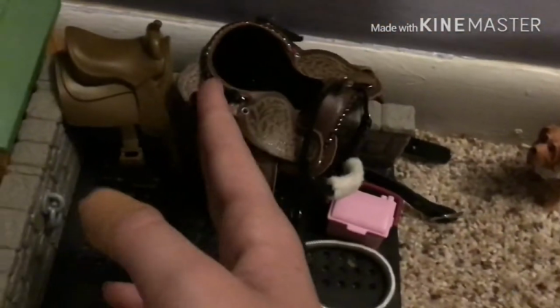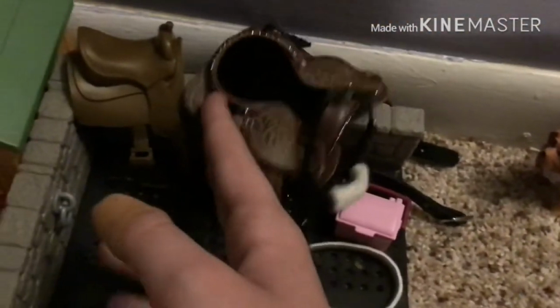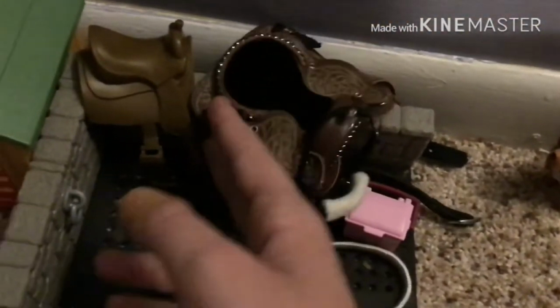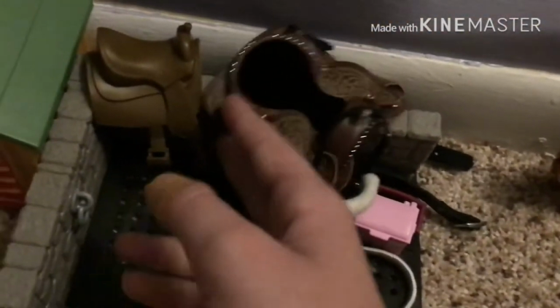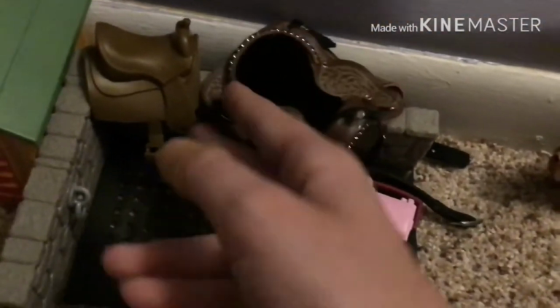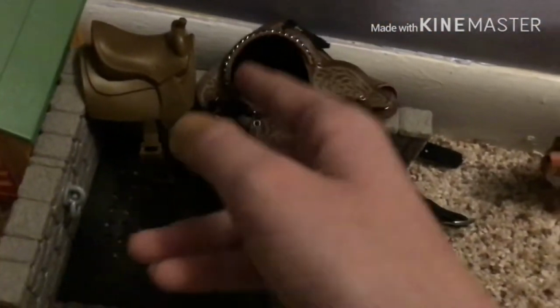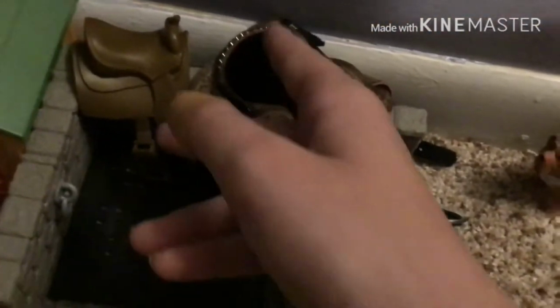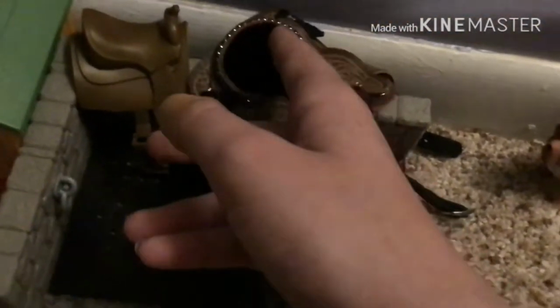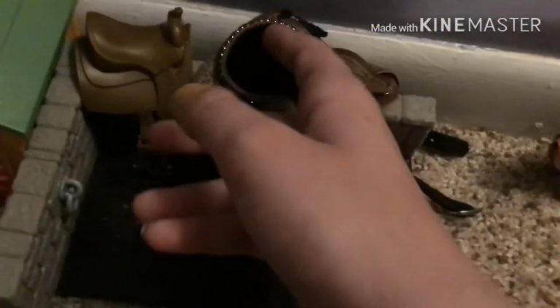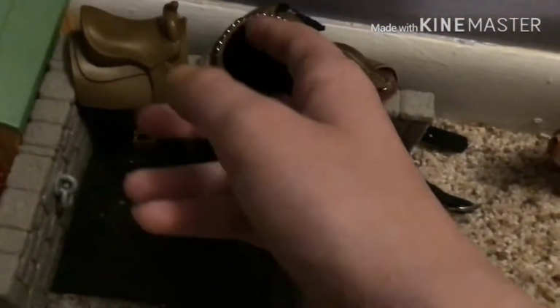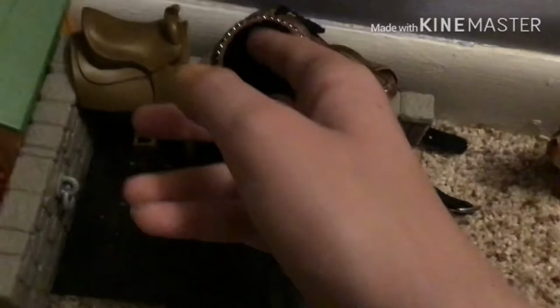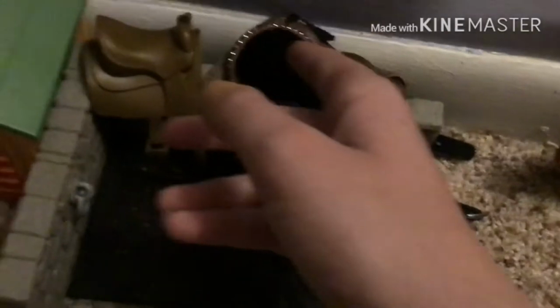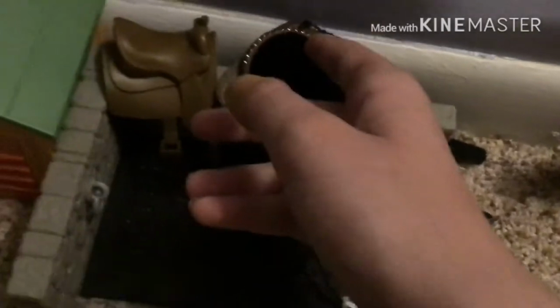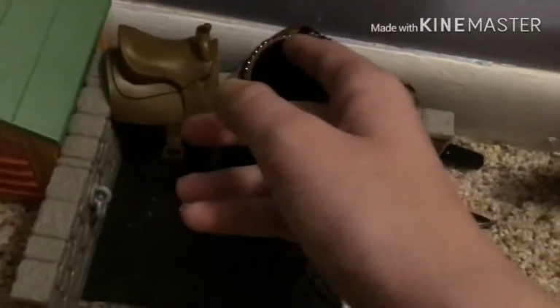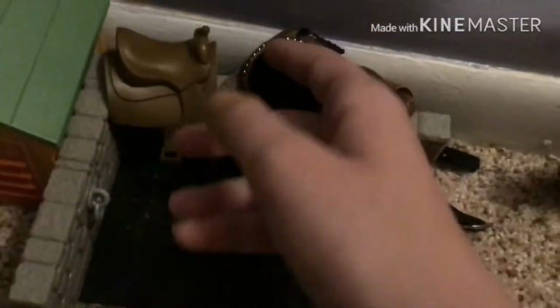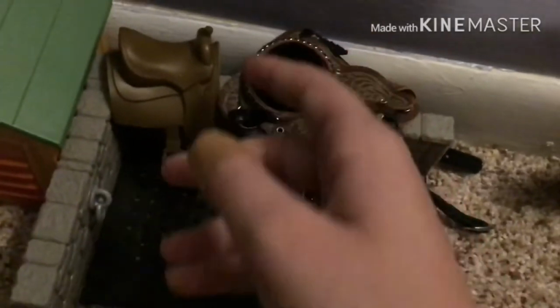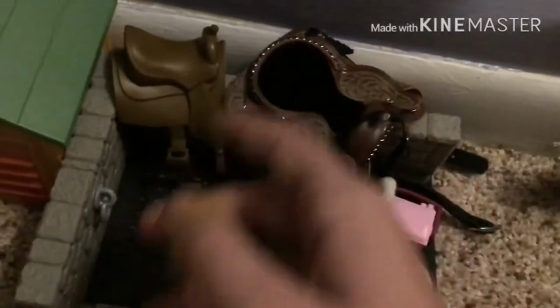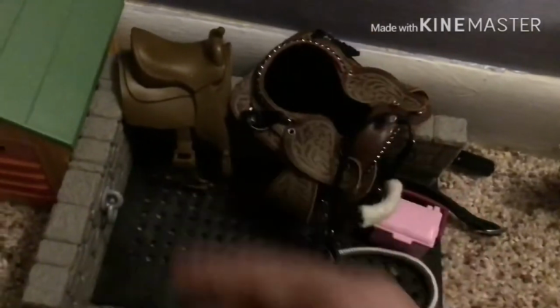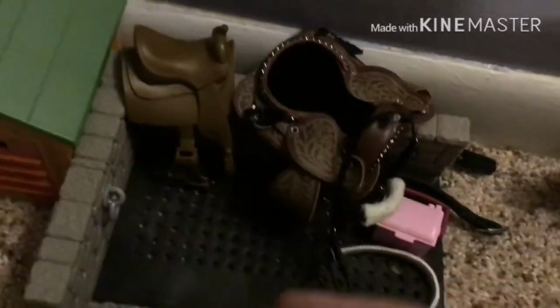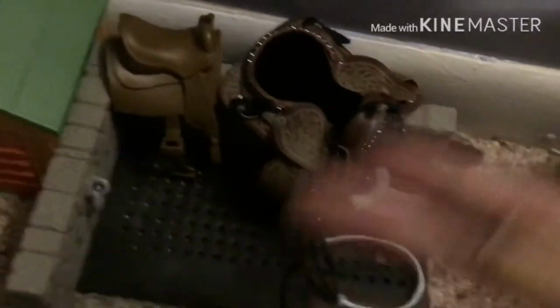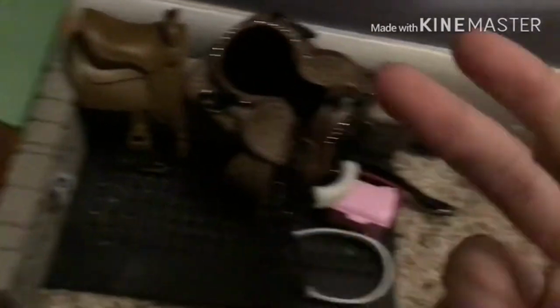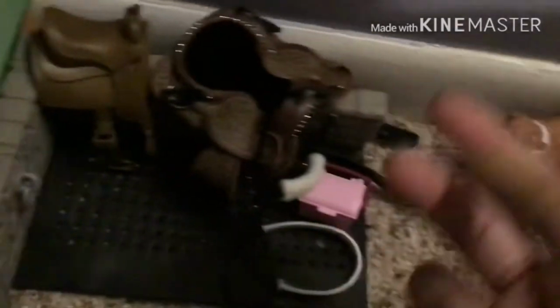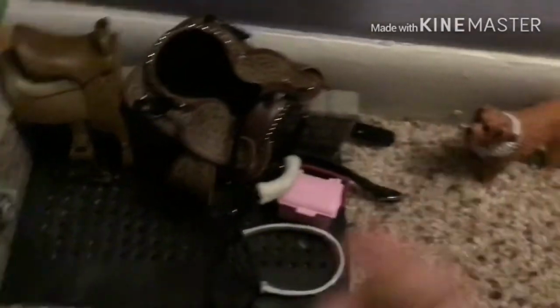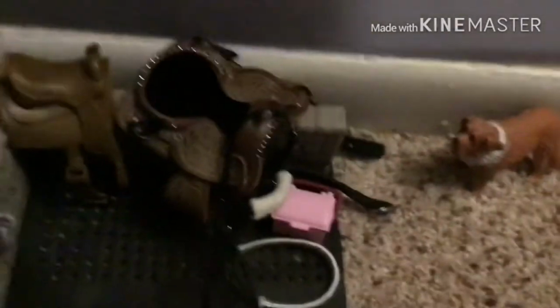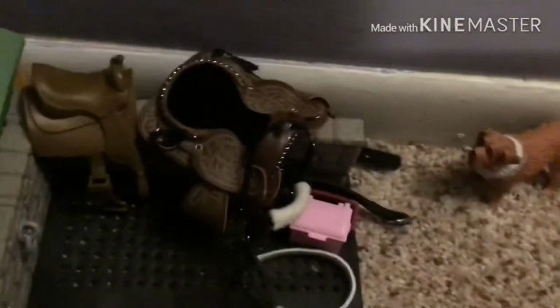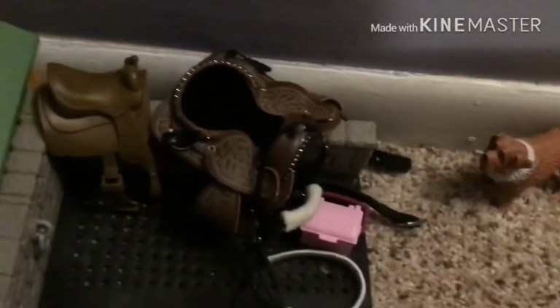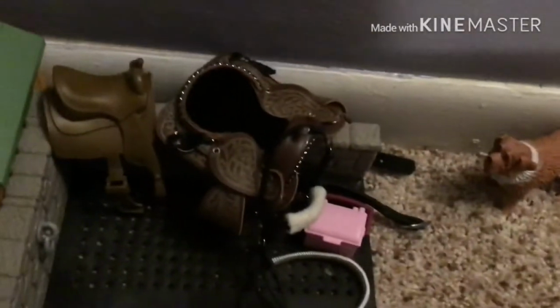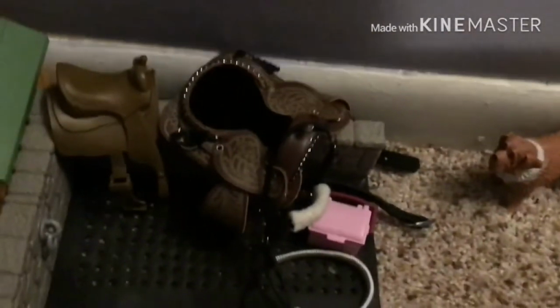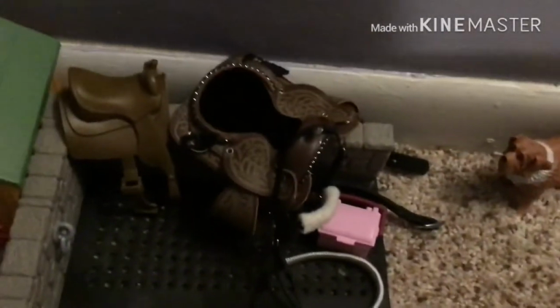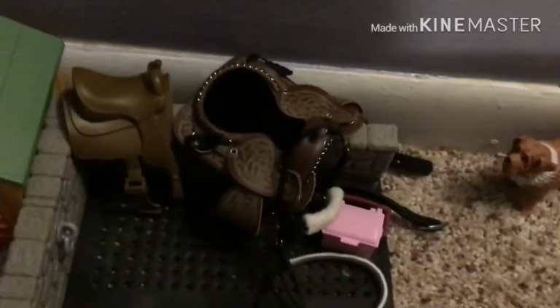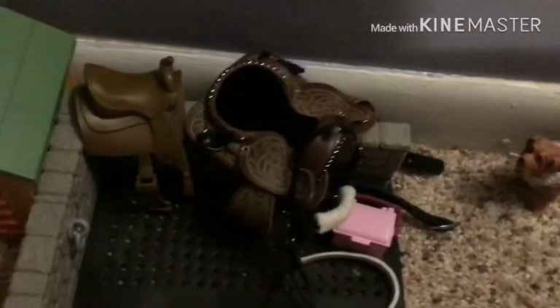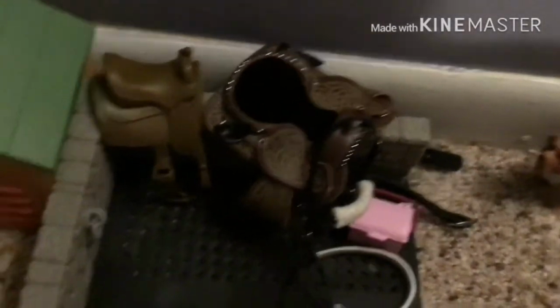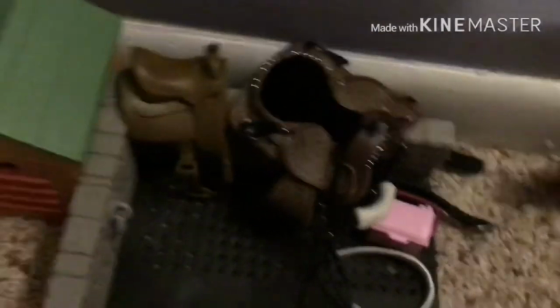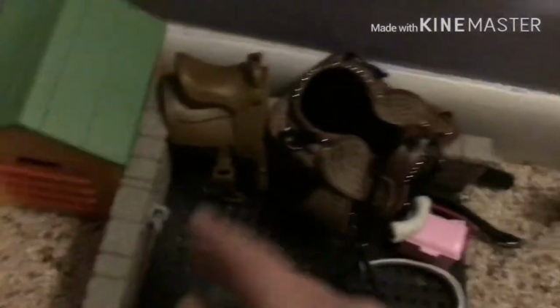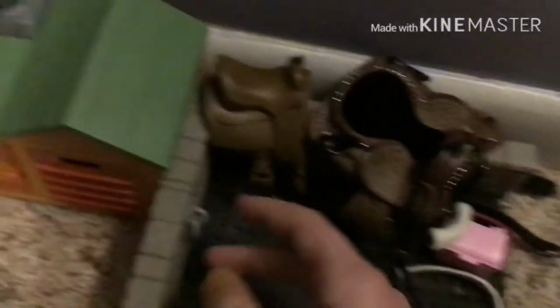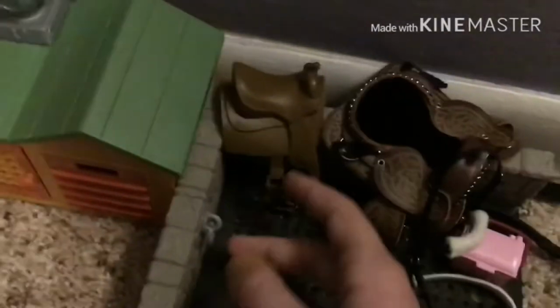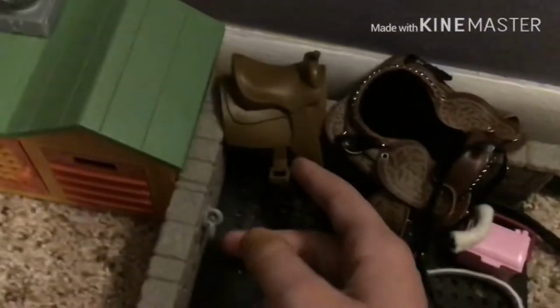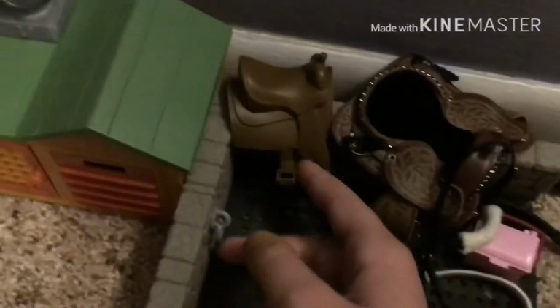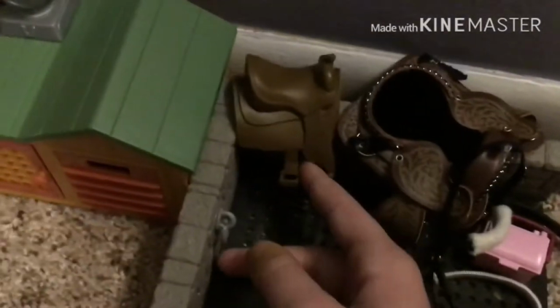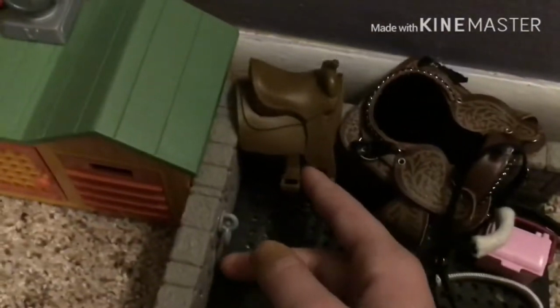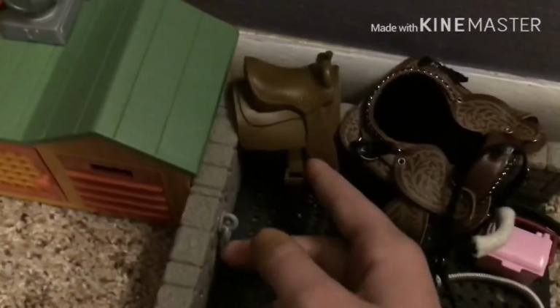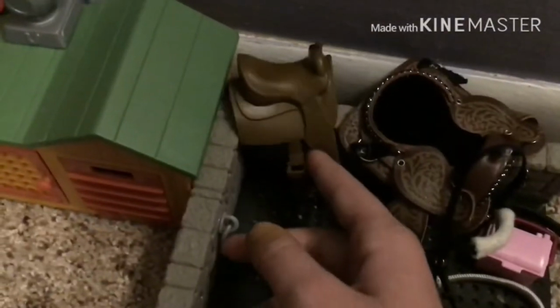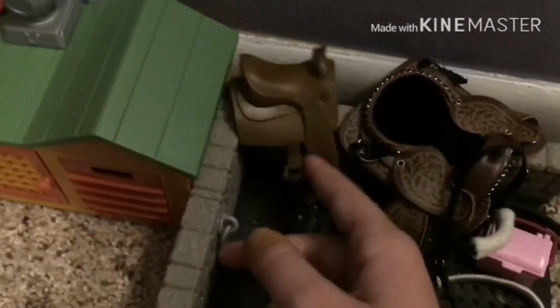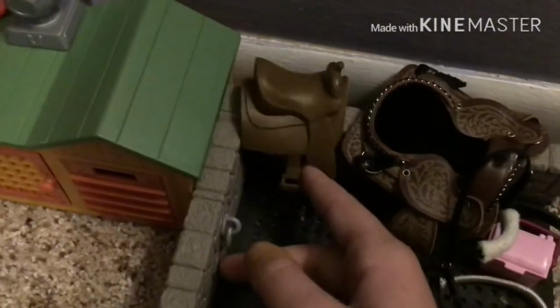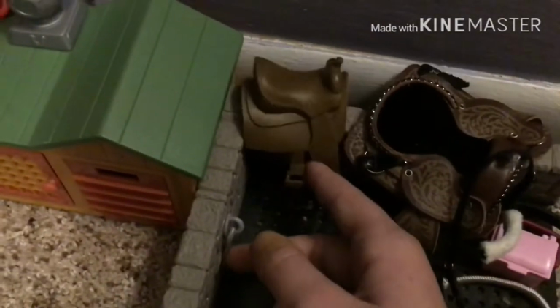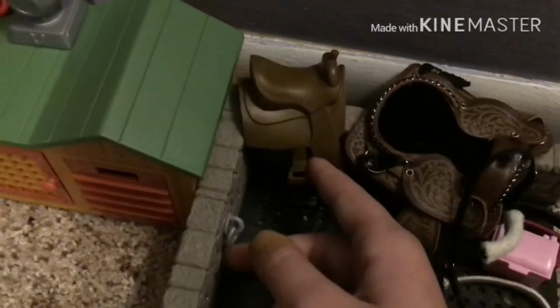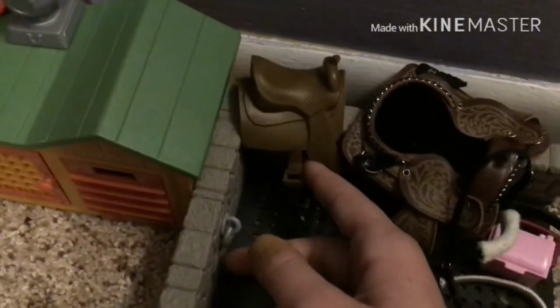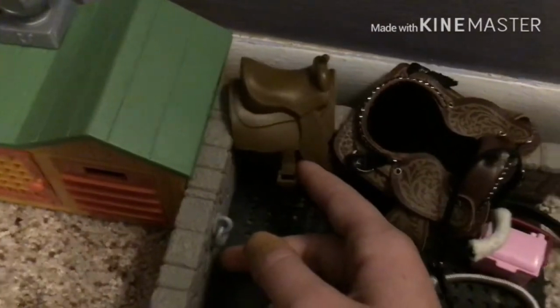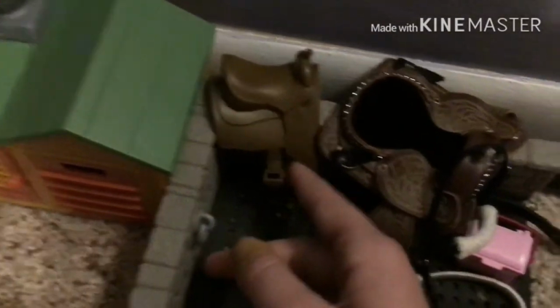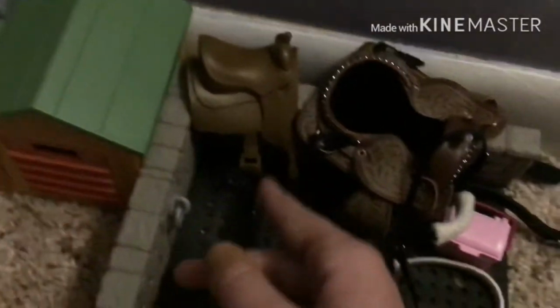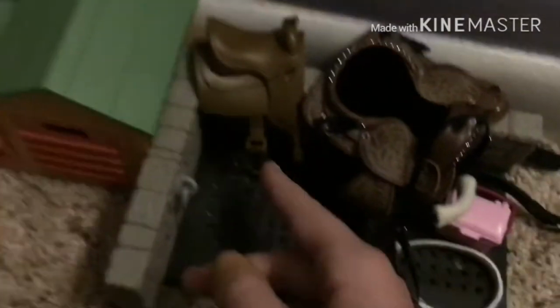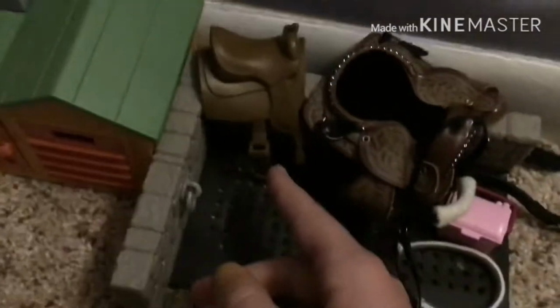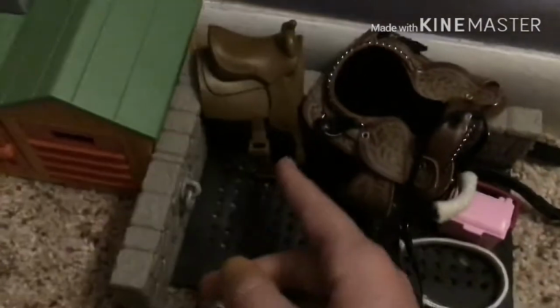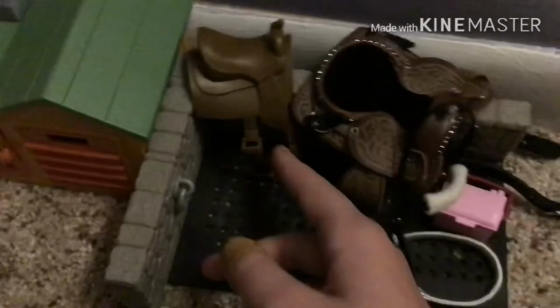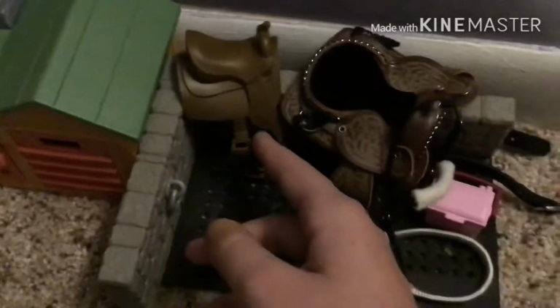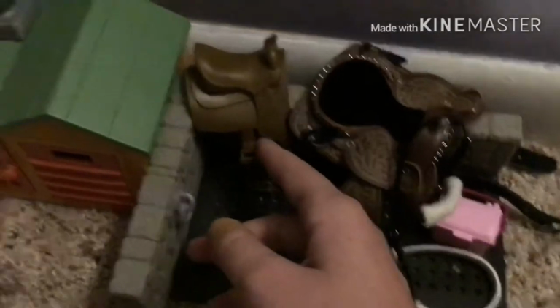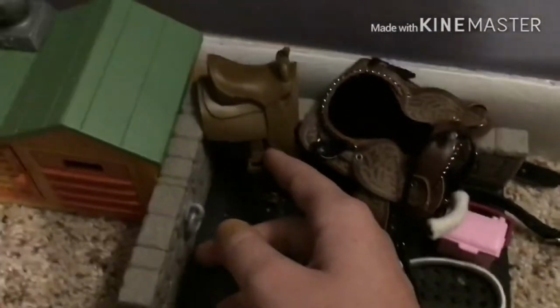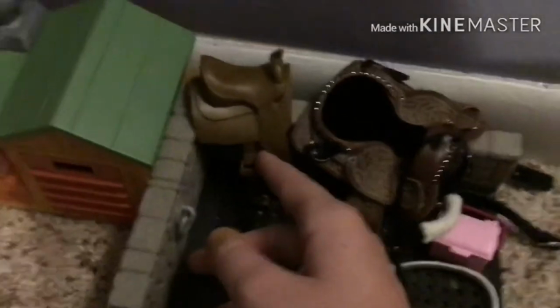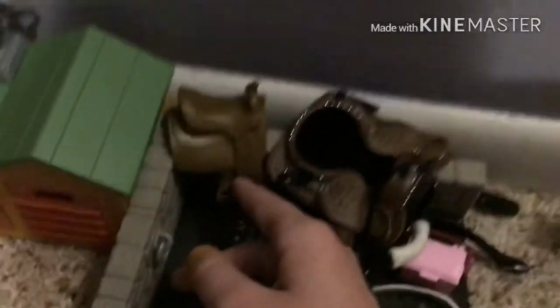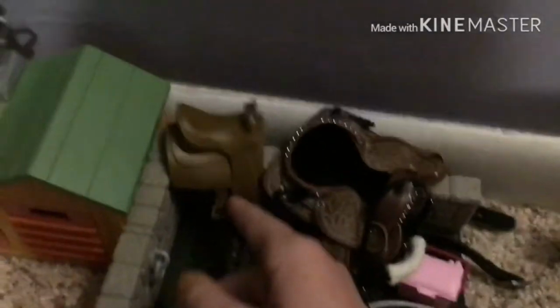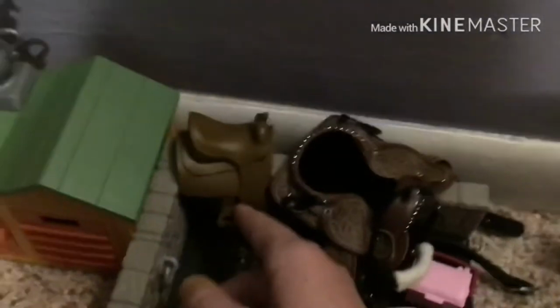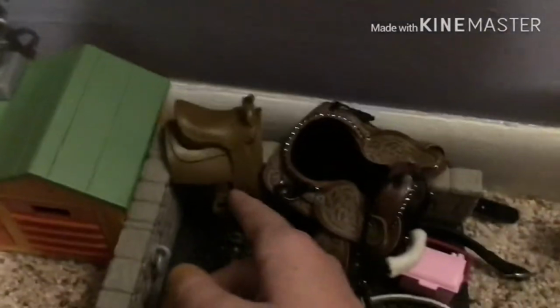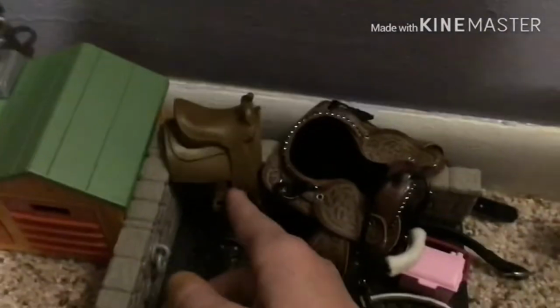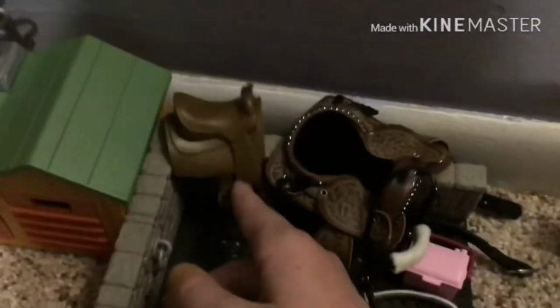I love the detail to it, like the leather. A saddle for the smaller horse.